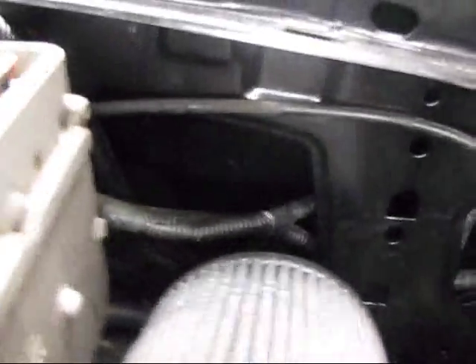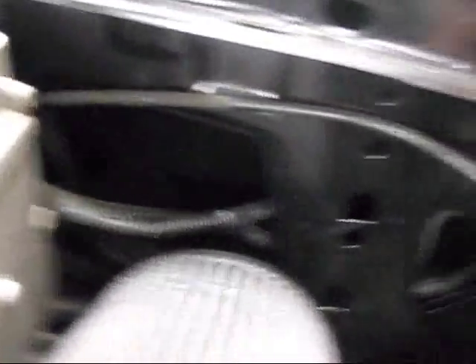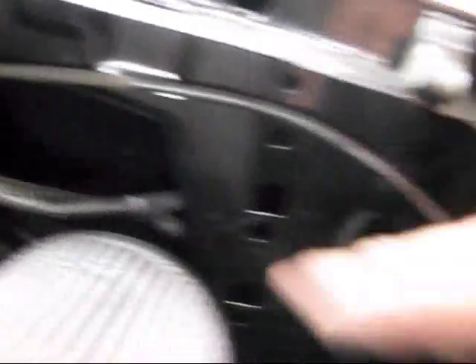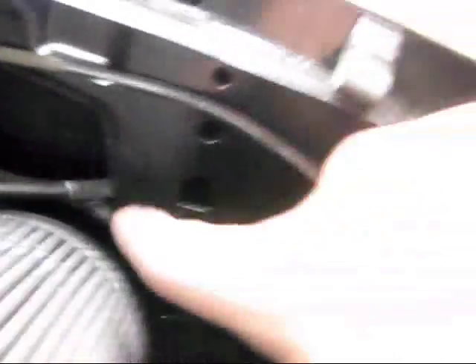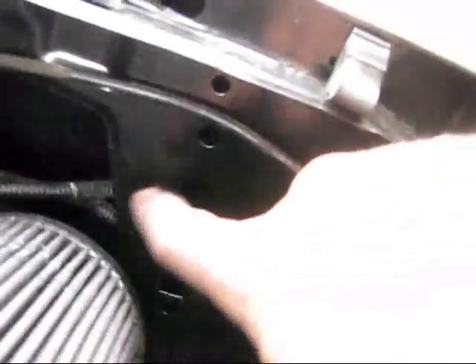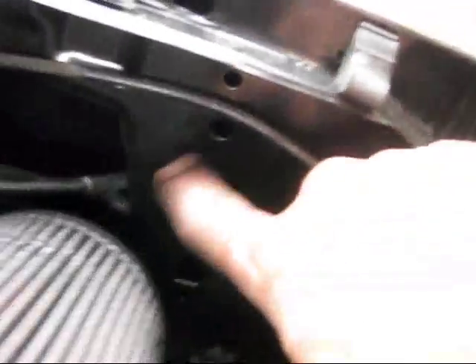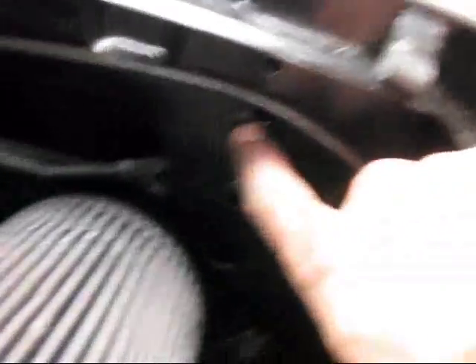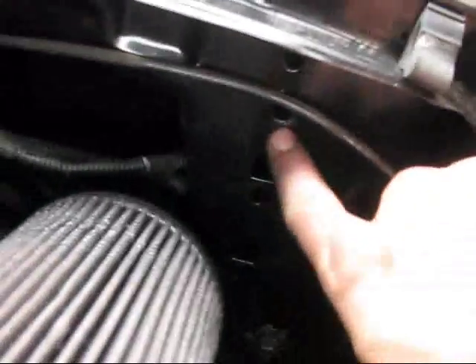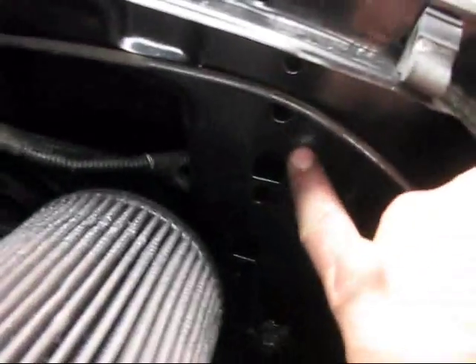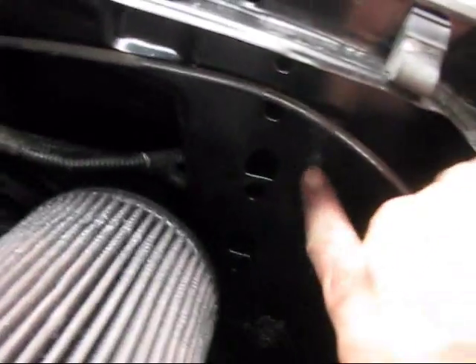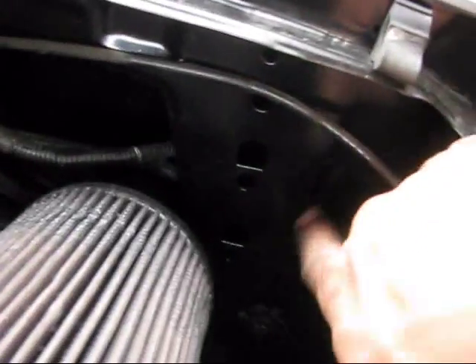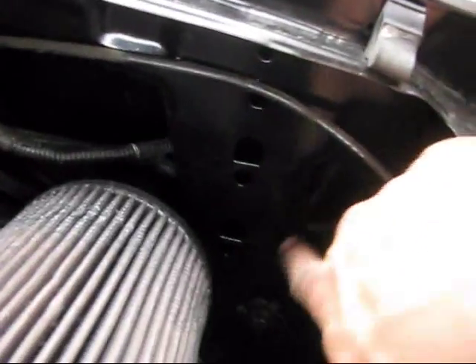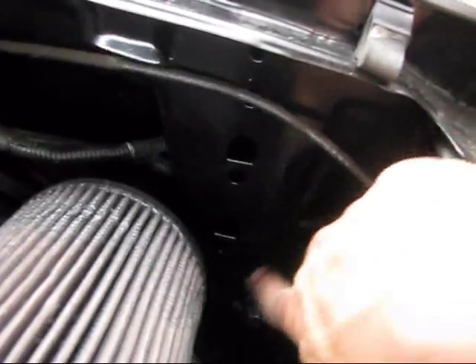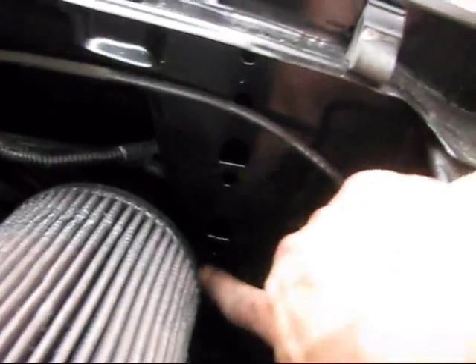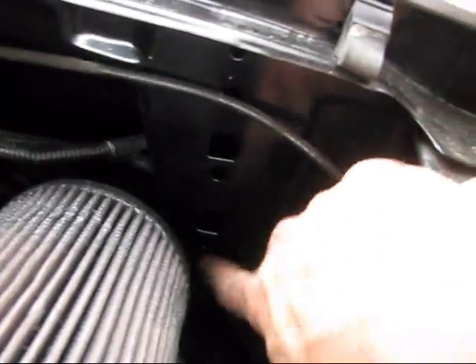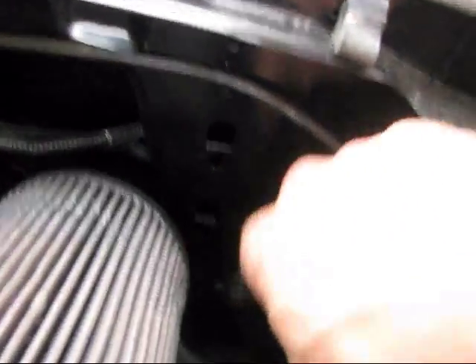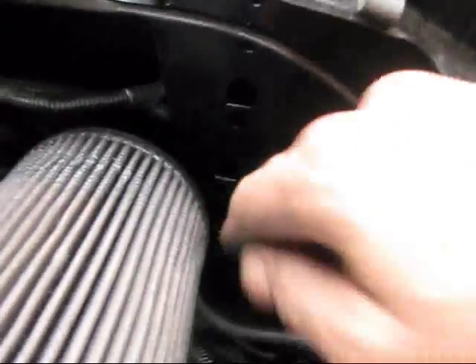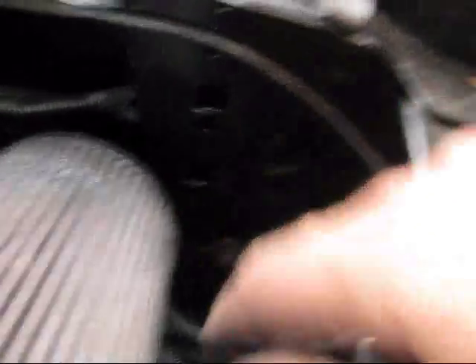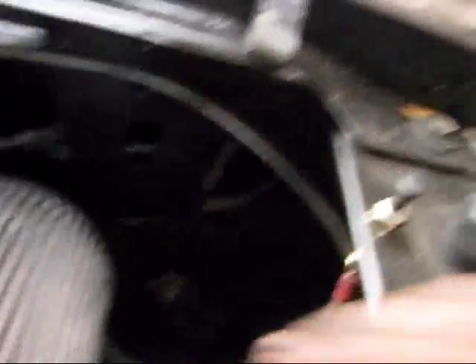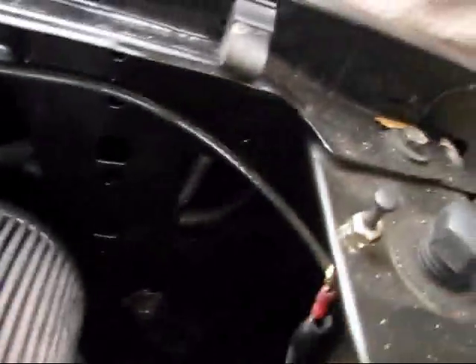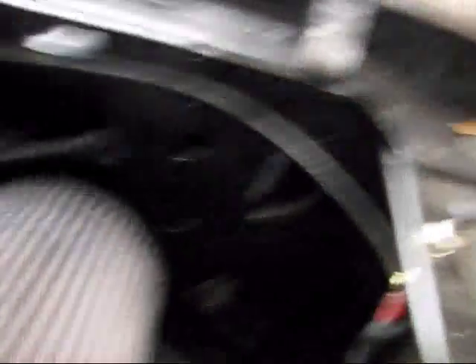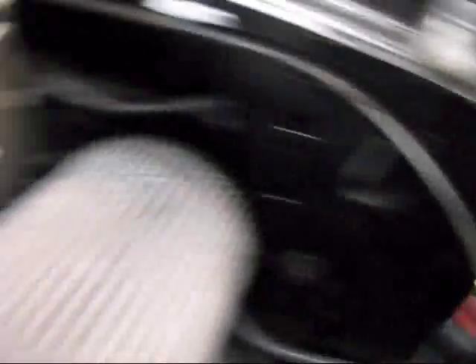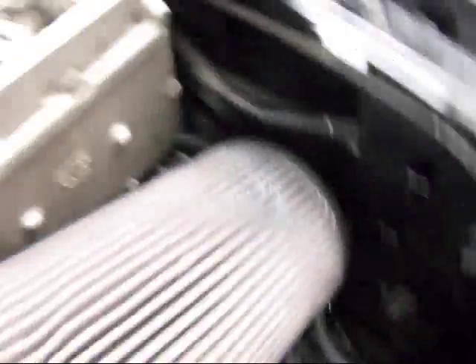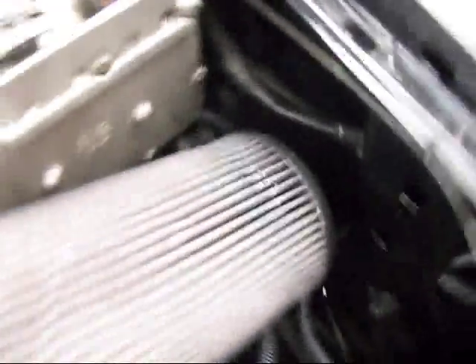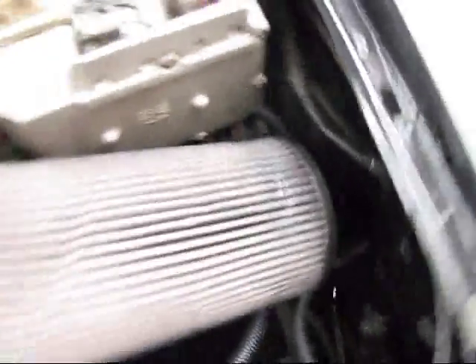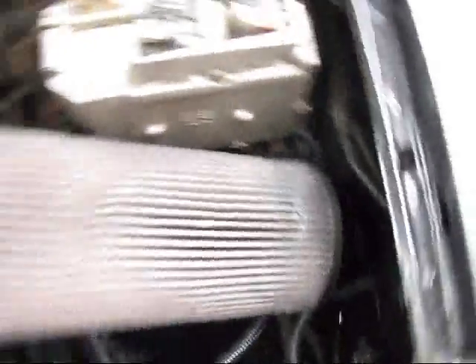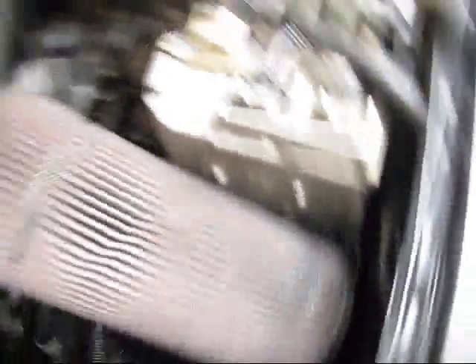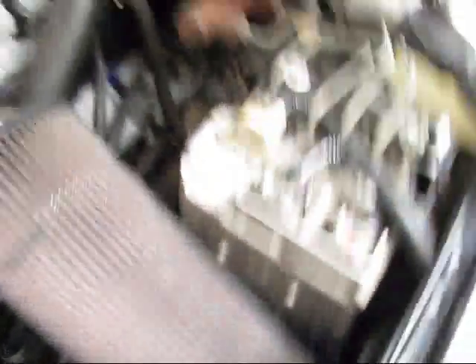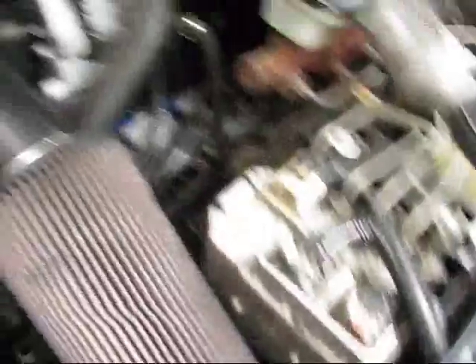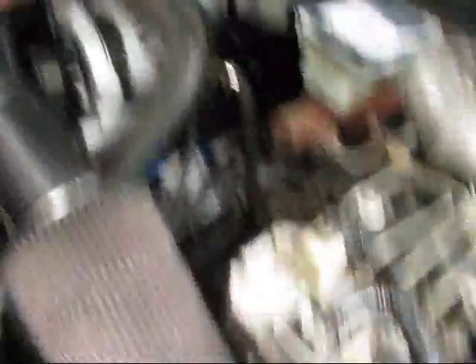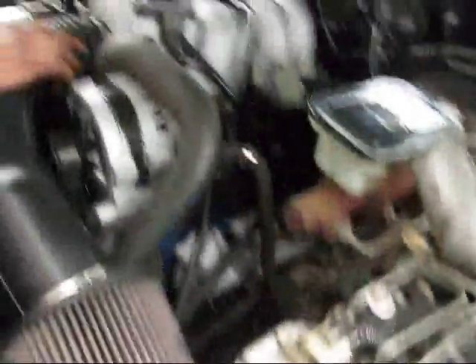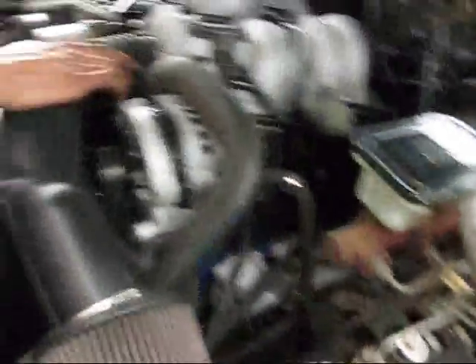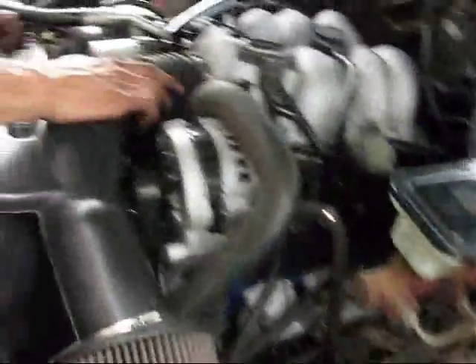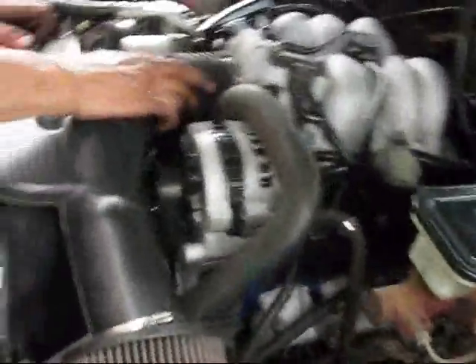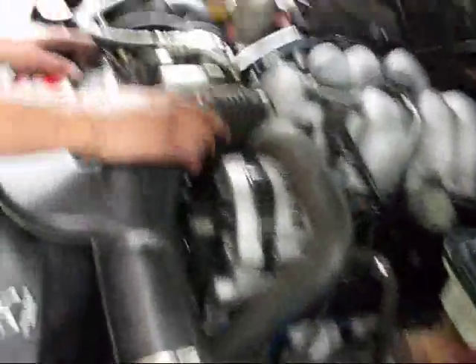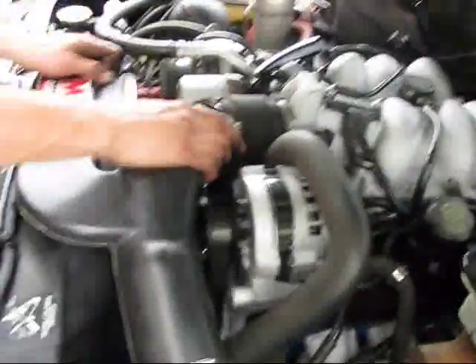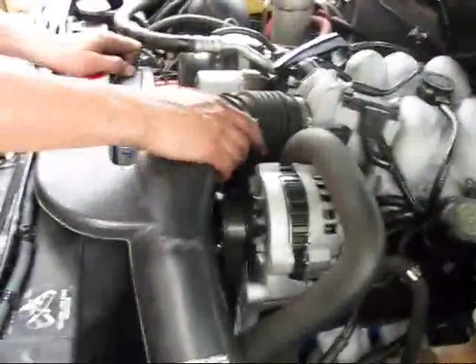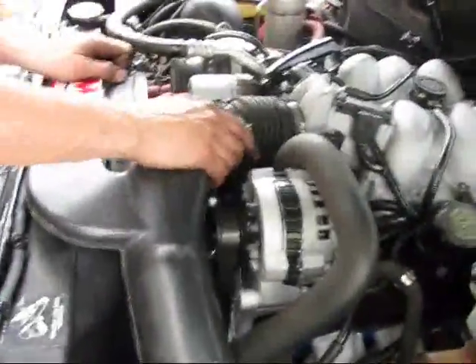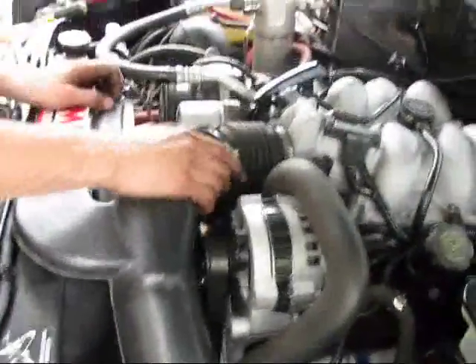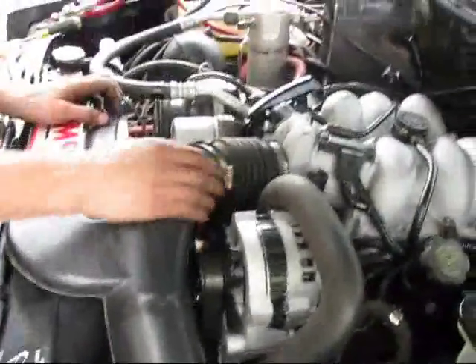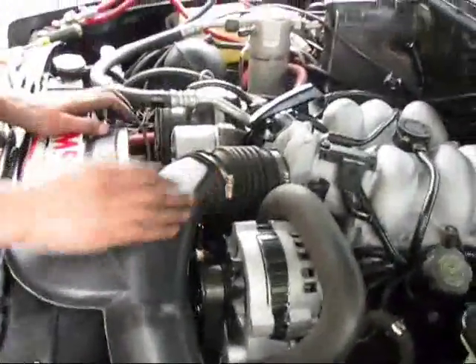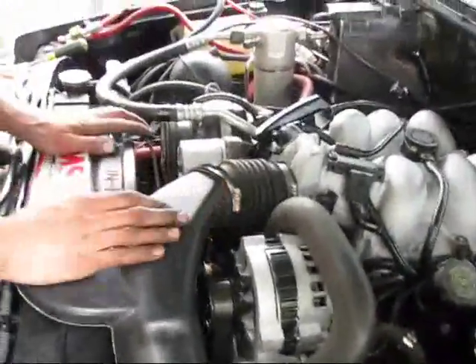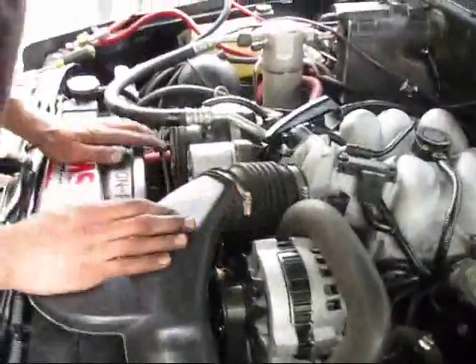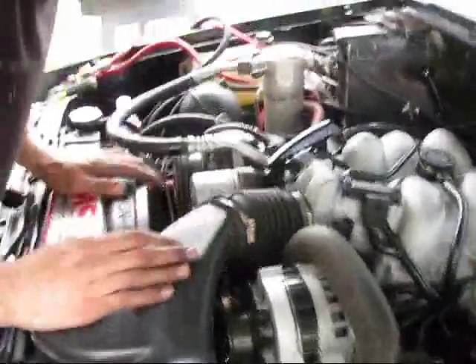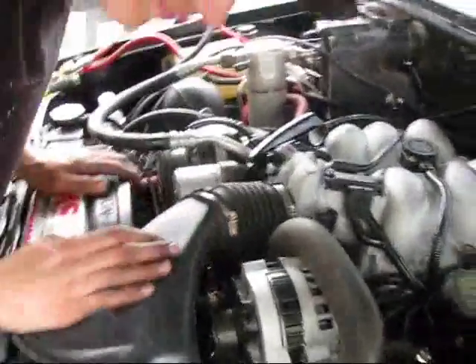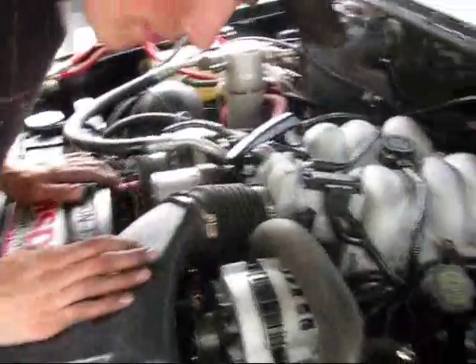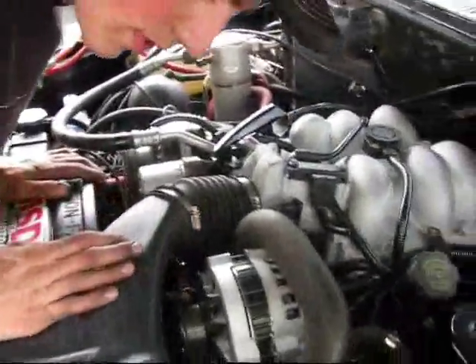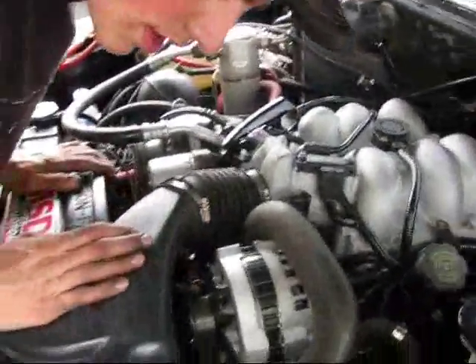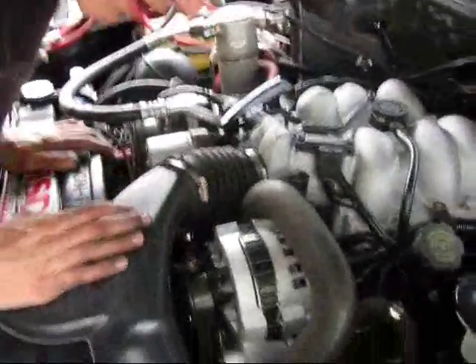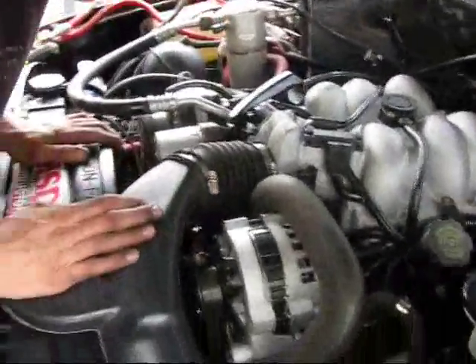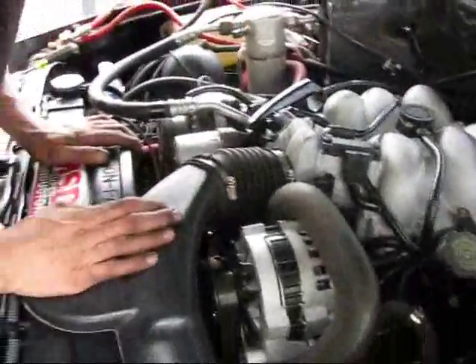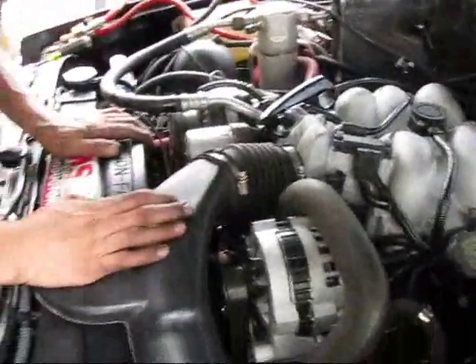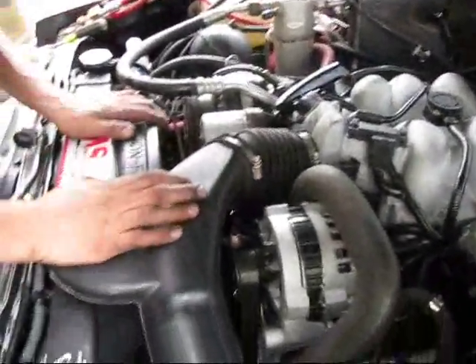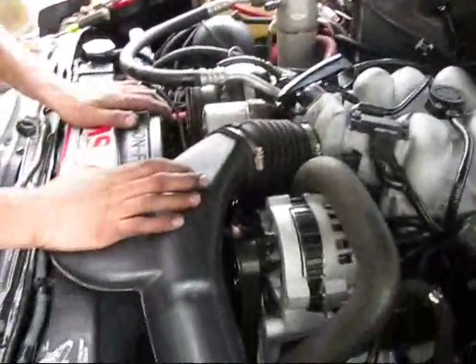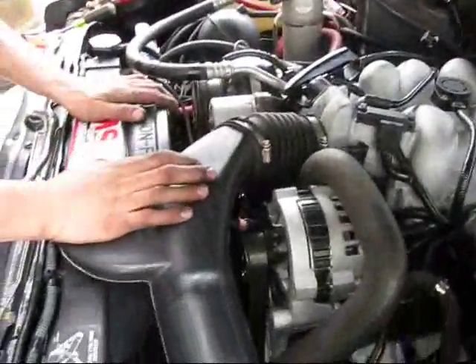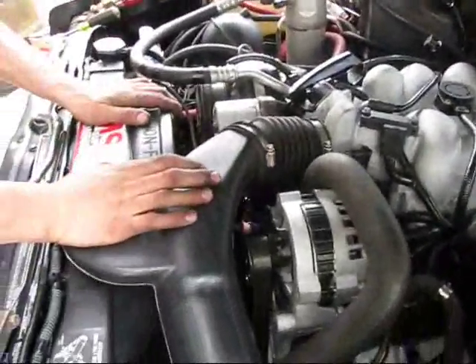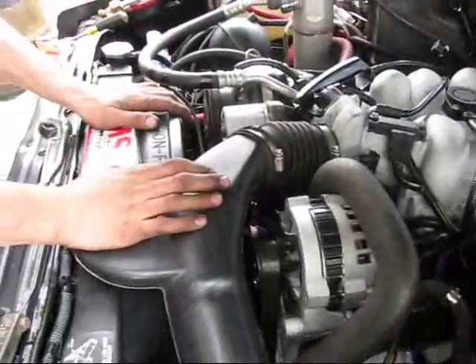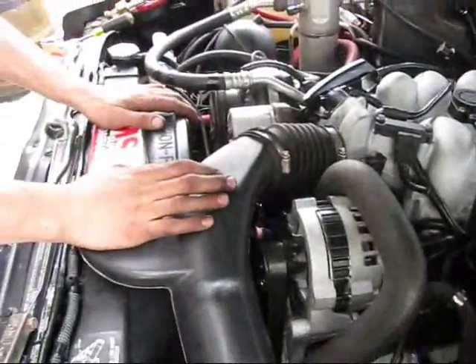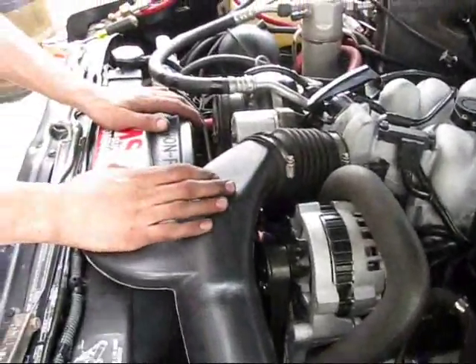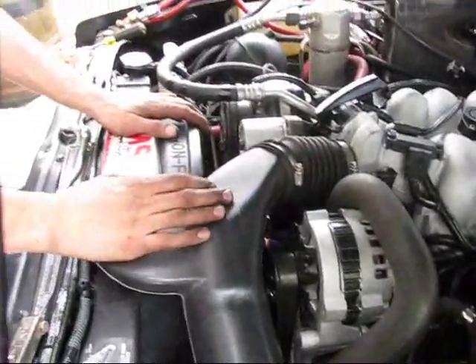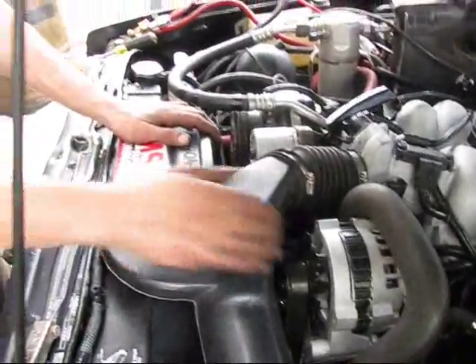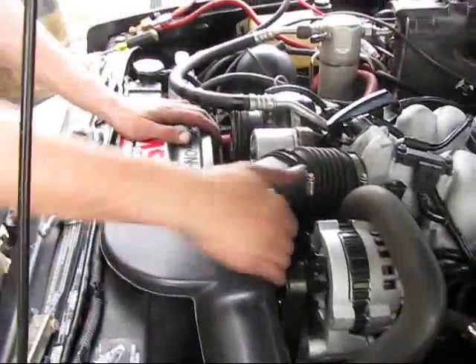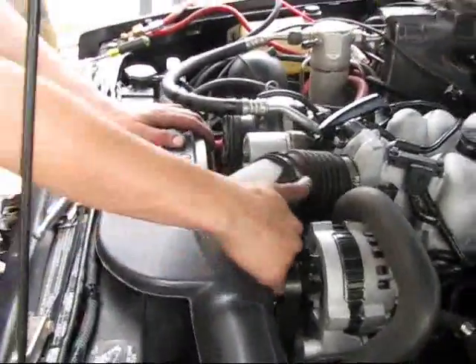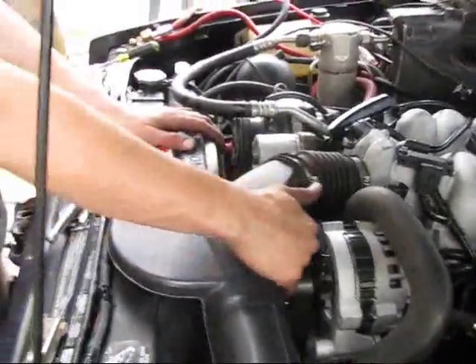Last time I notched the side of the fender out to fit this thing. Not today — everything's cleared.